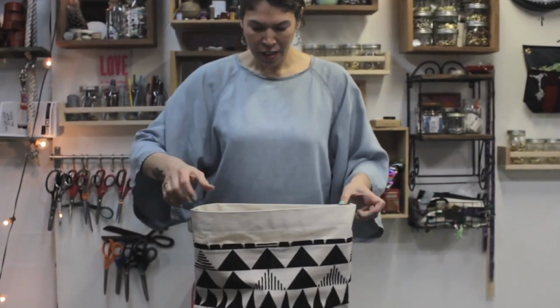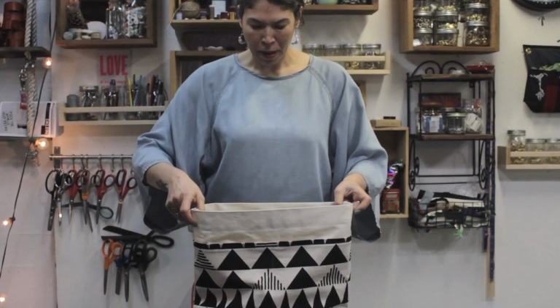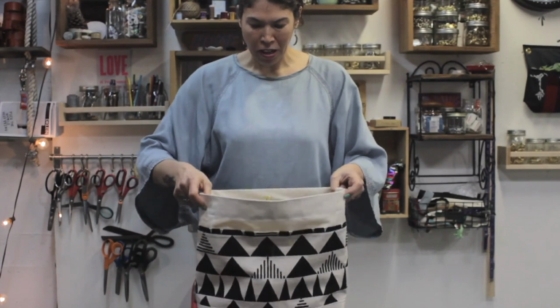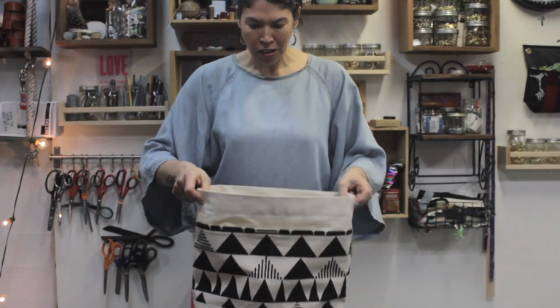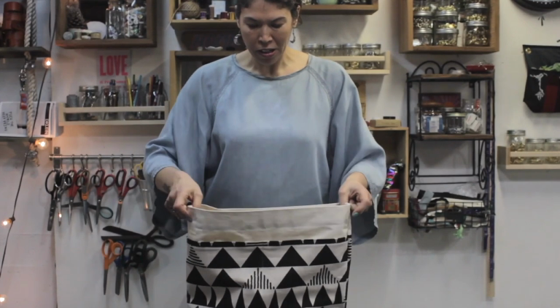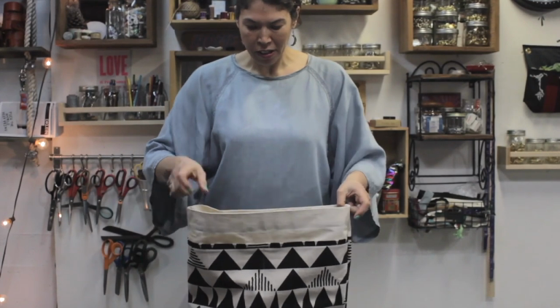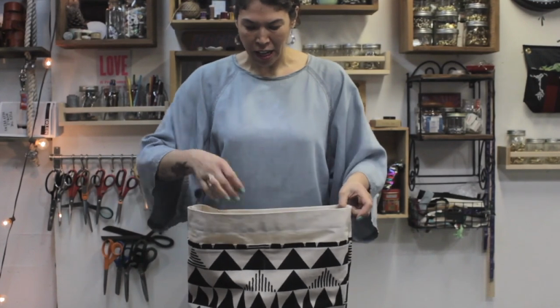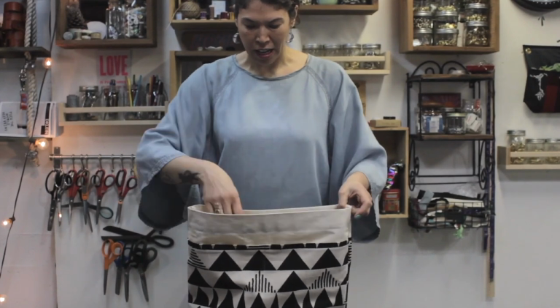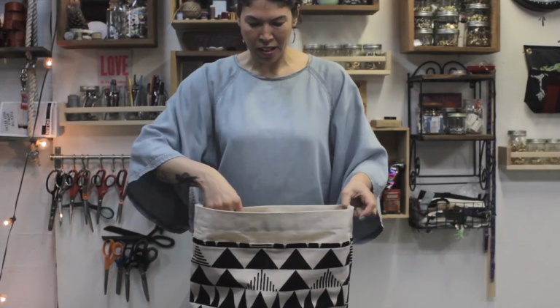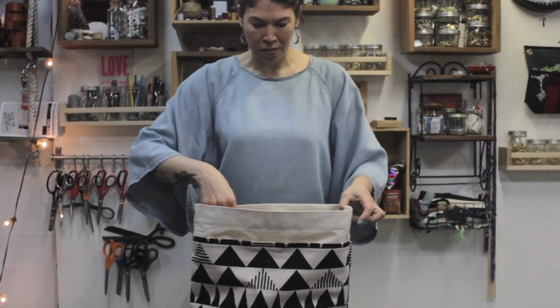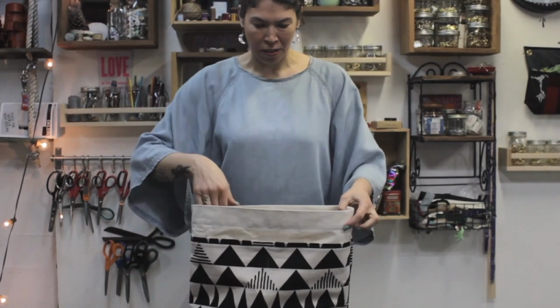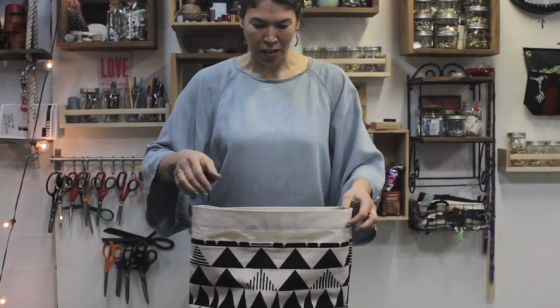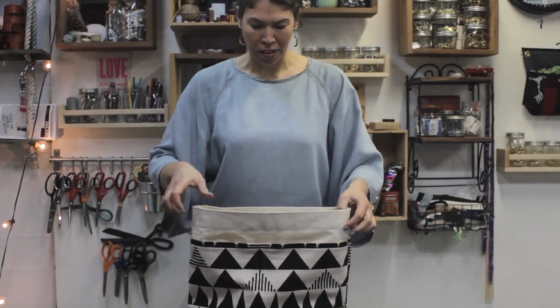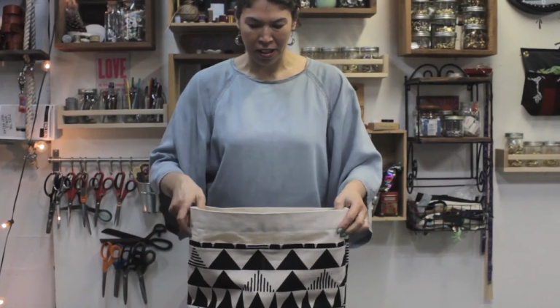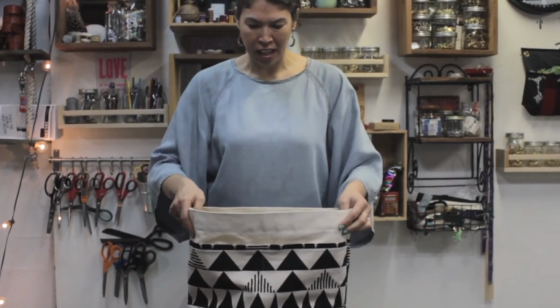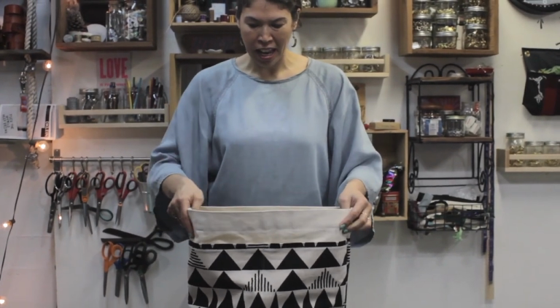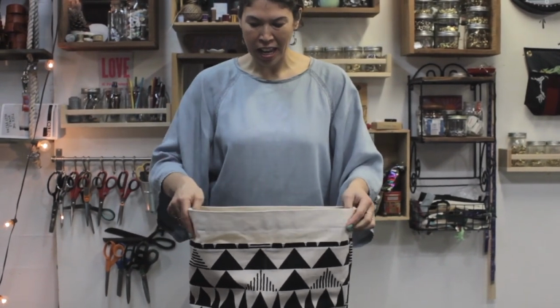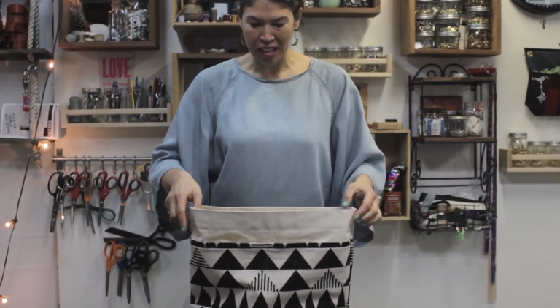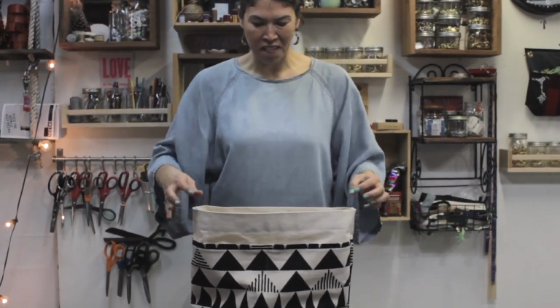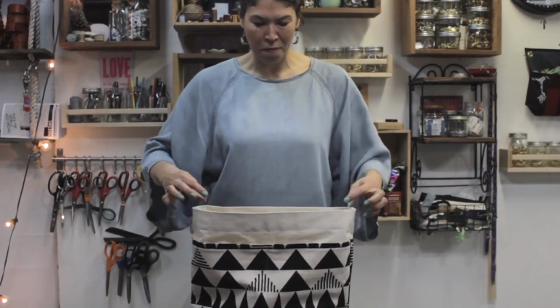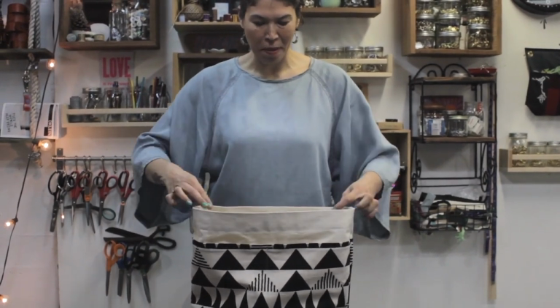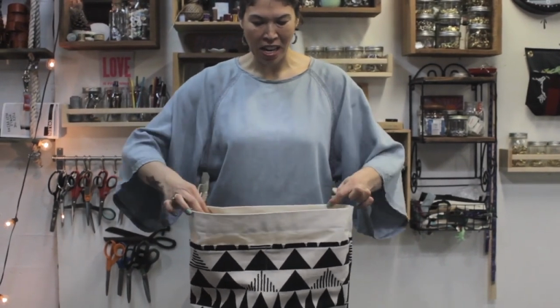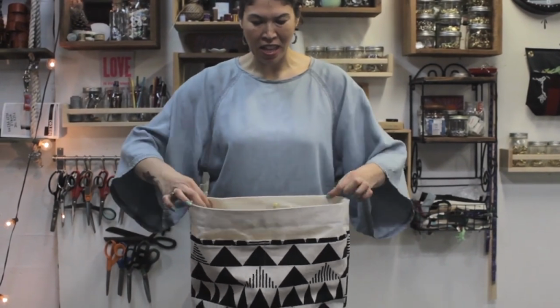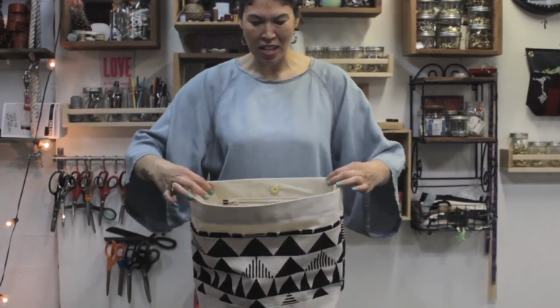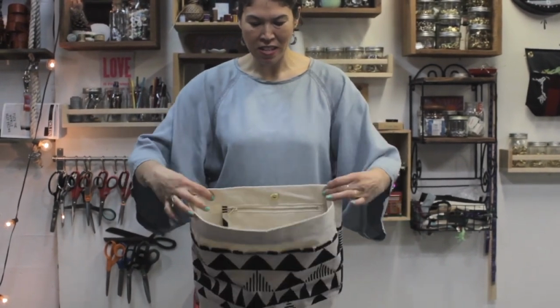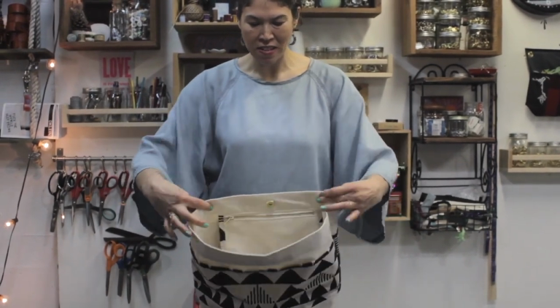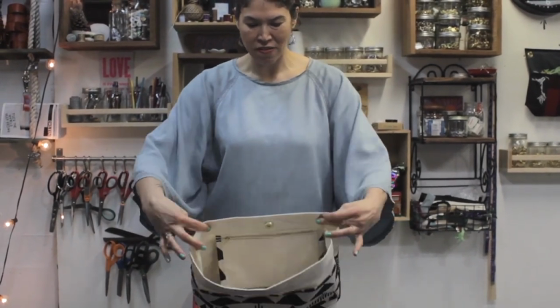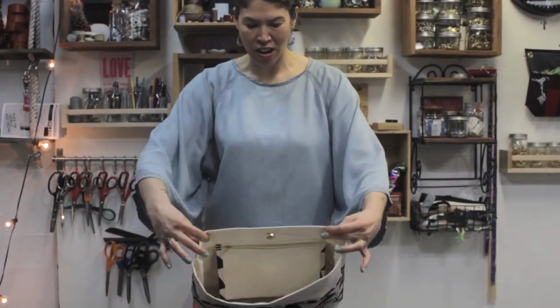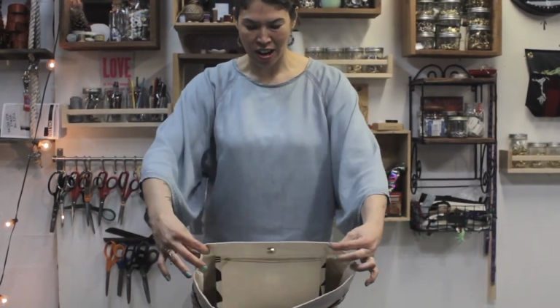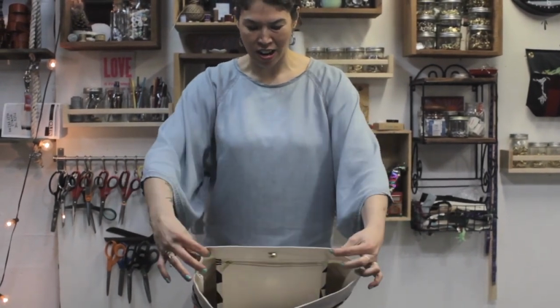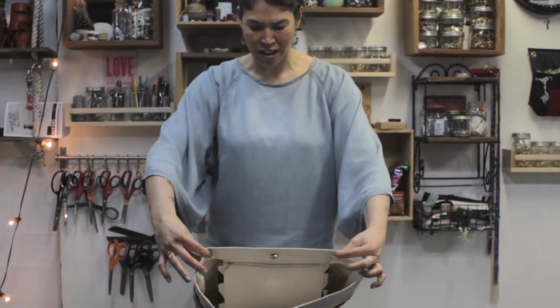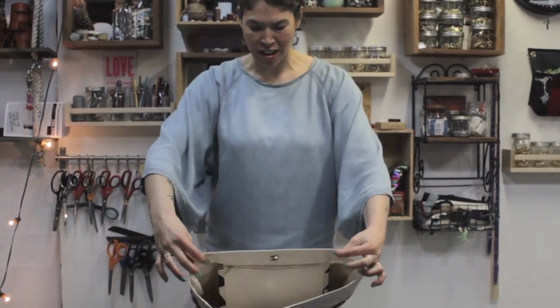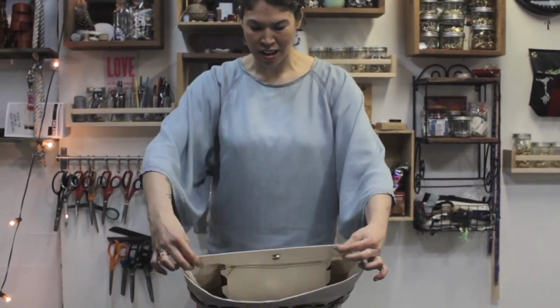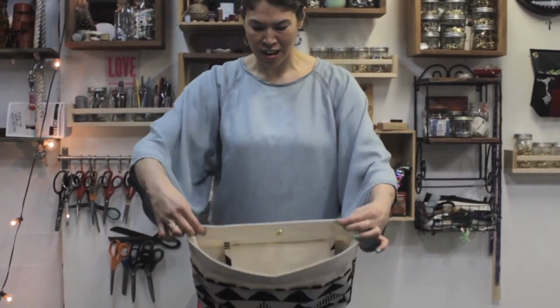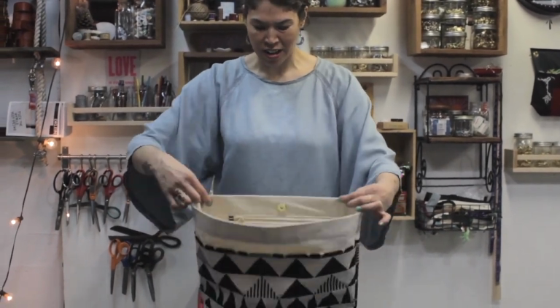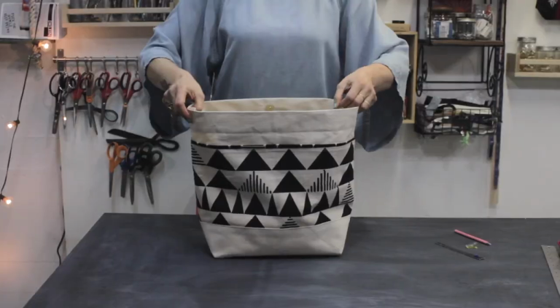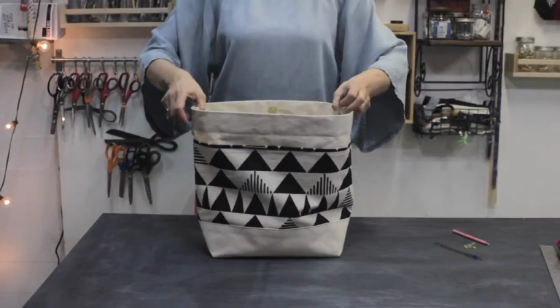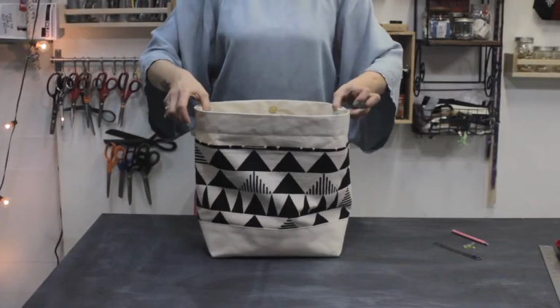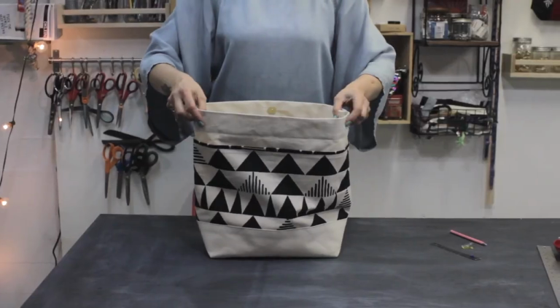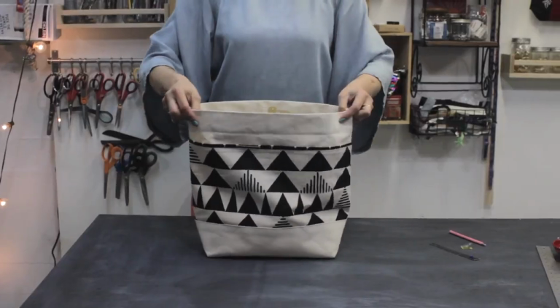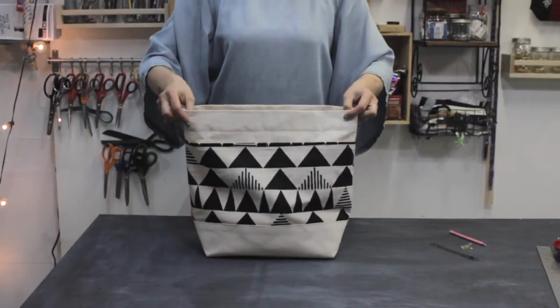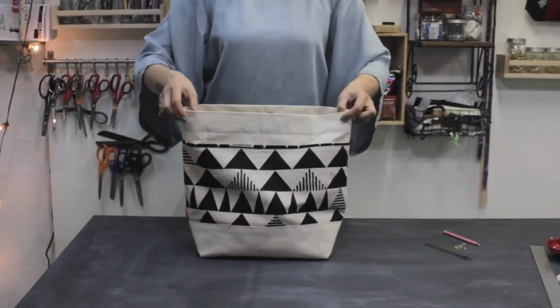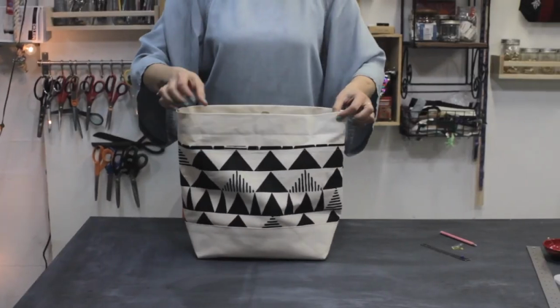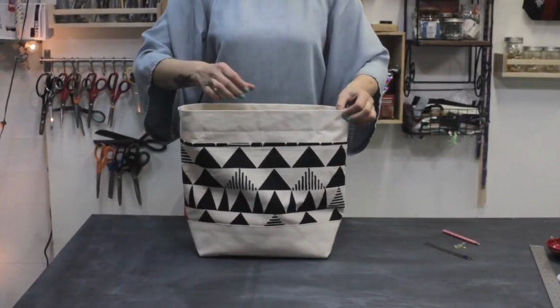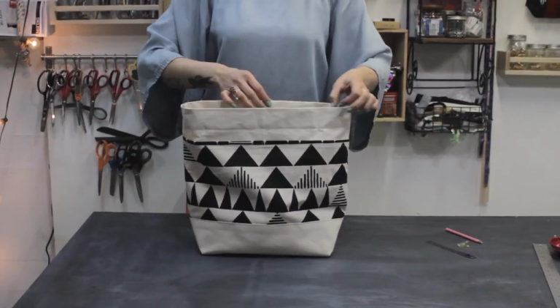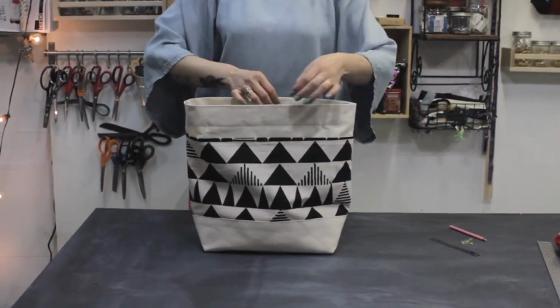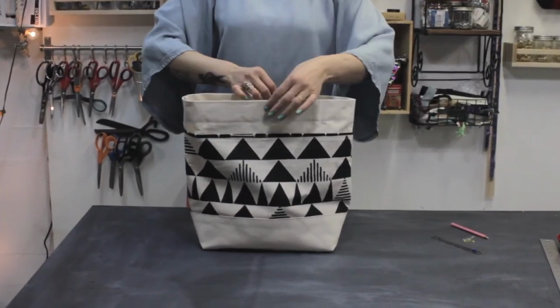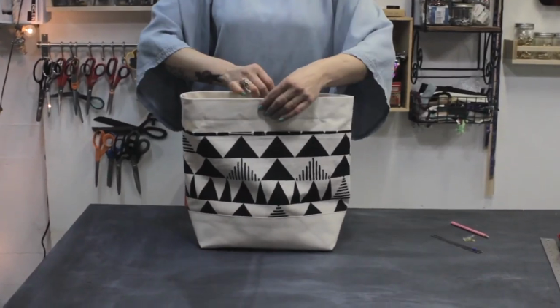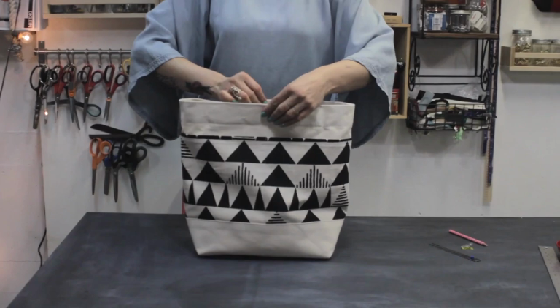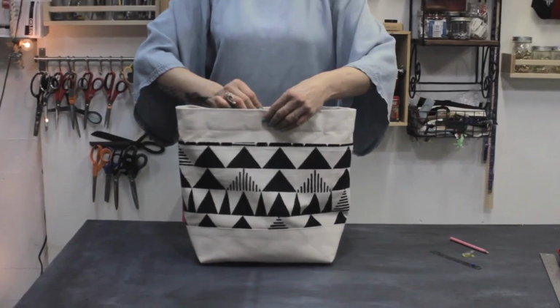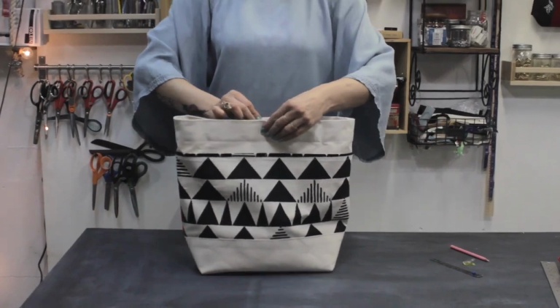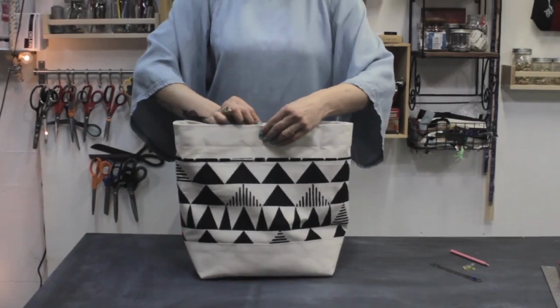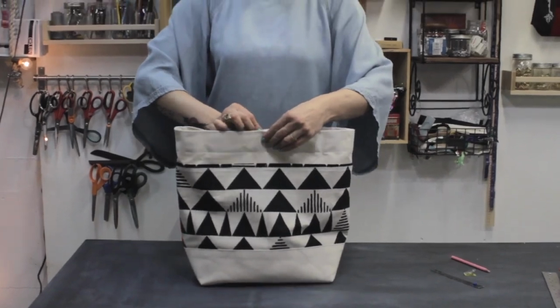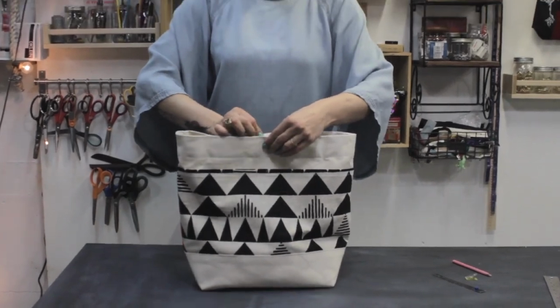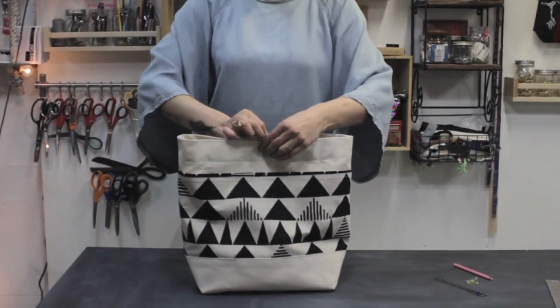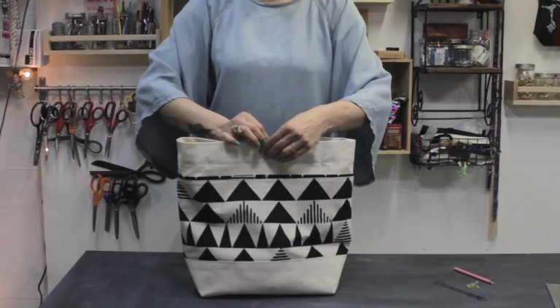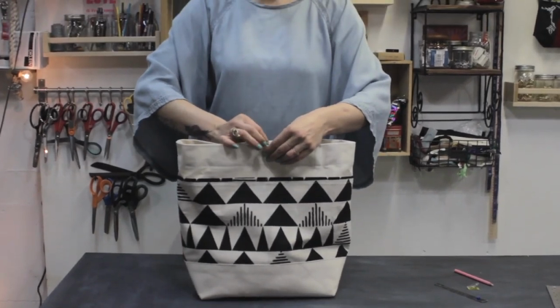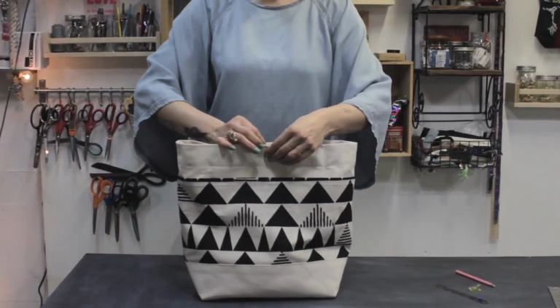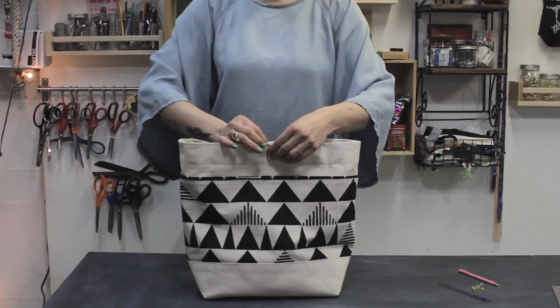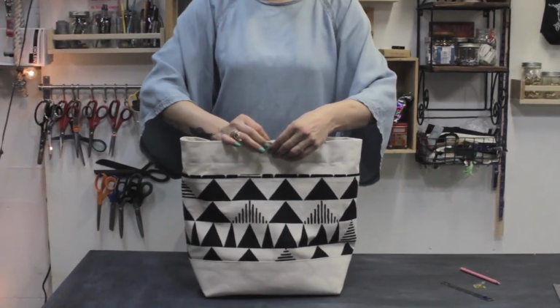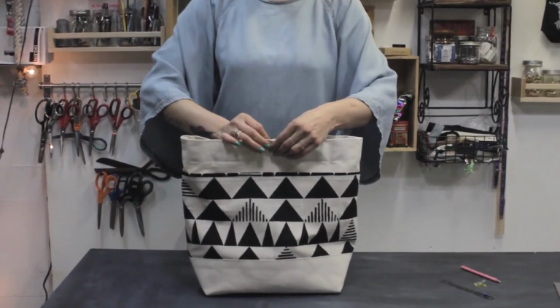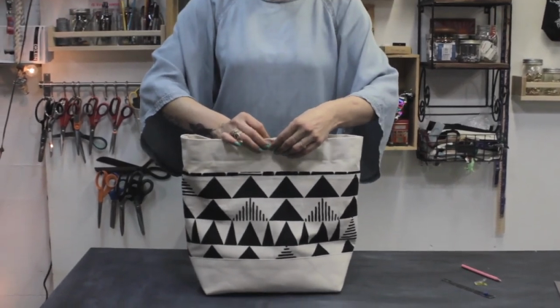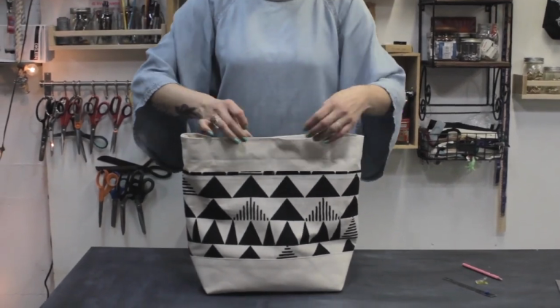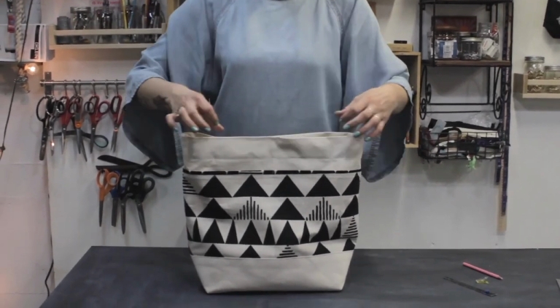Admire your handiwork — yay, you've made it this far! Now all we need is our leather handles to make our tote complete.